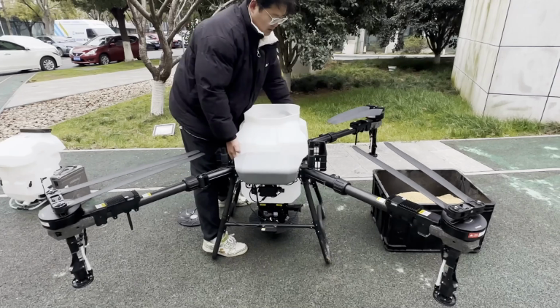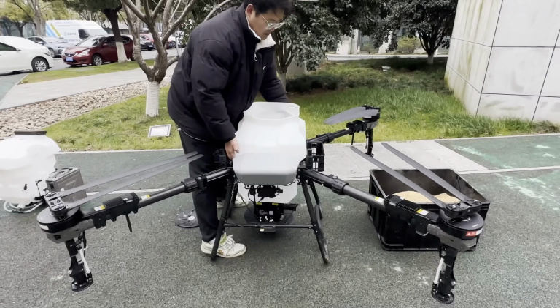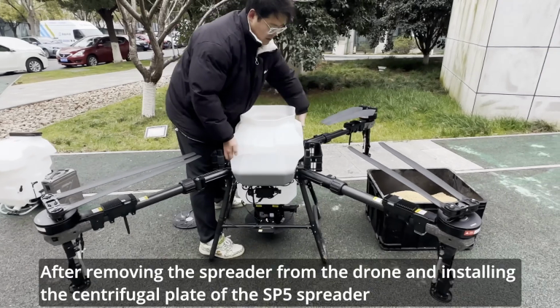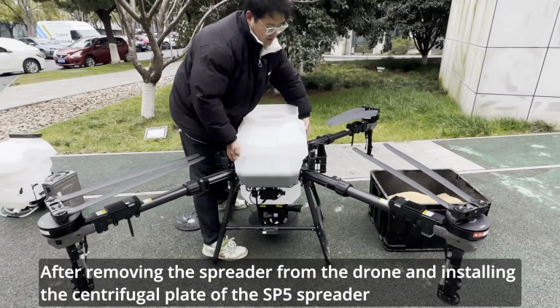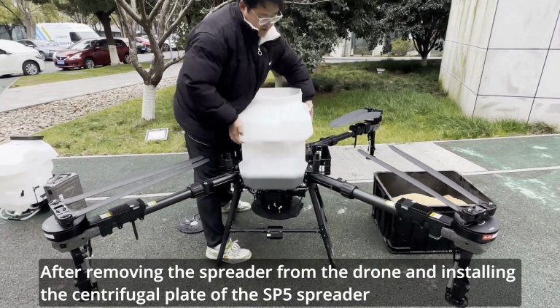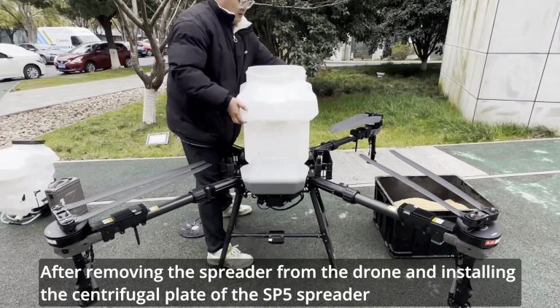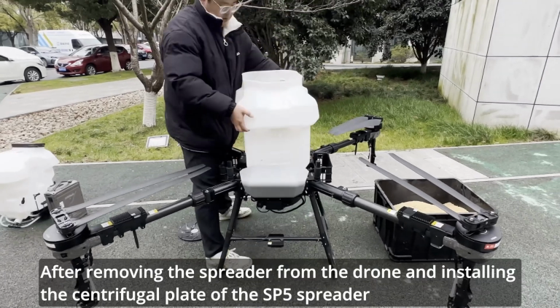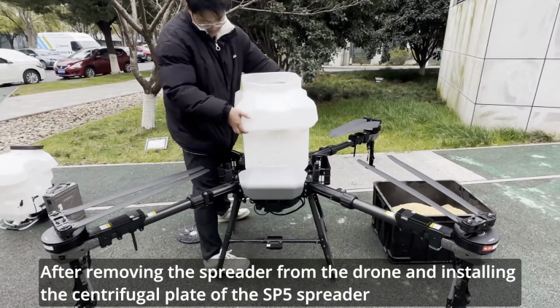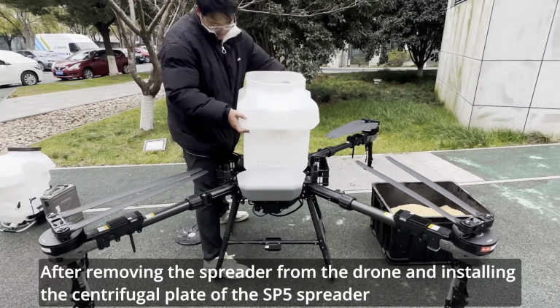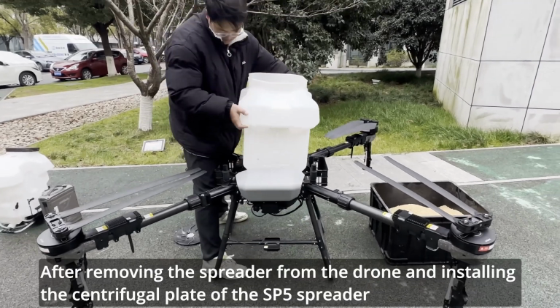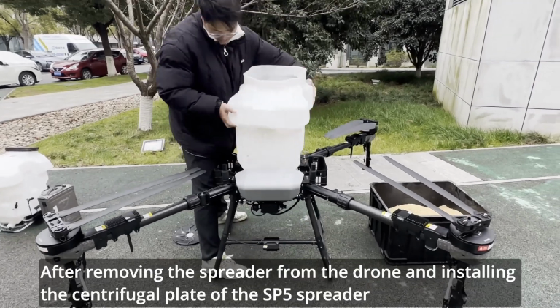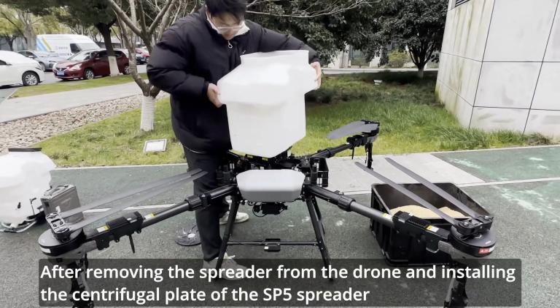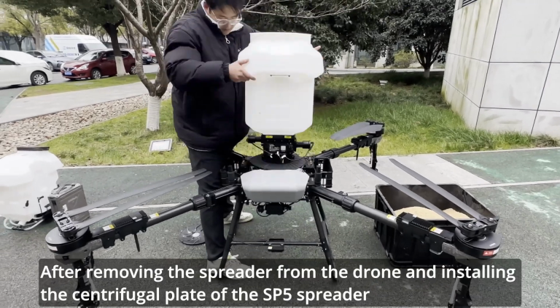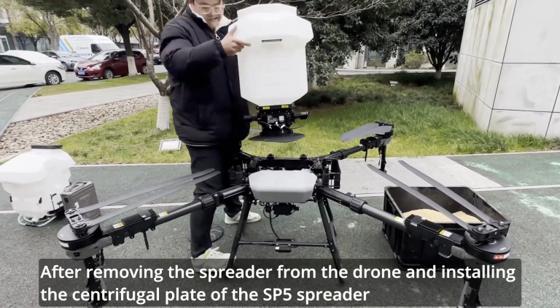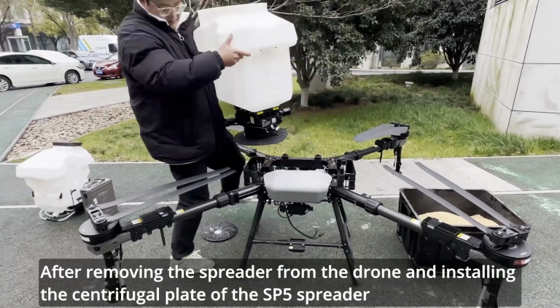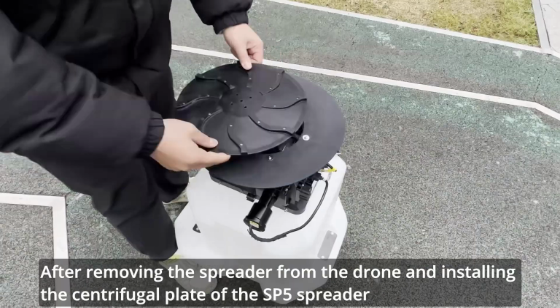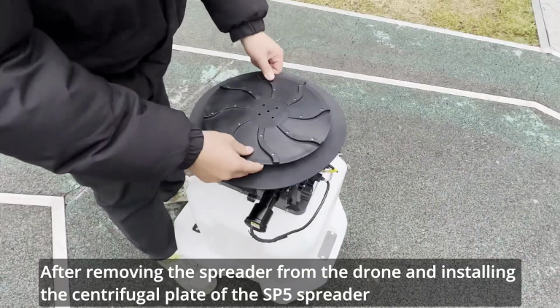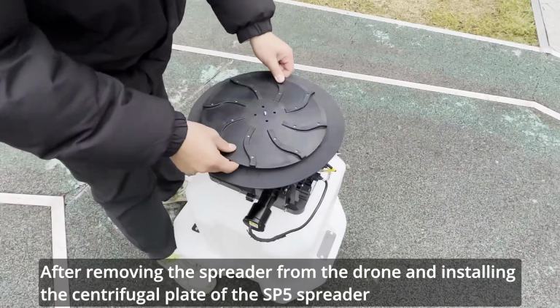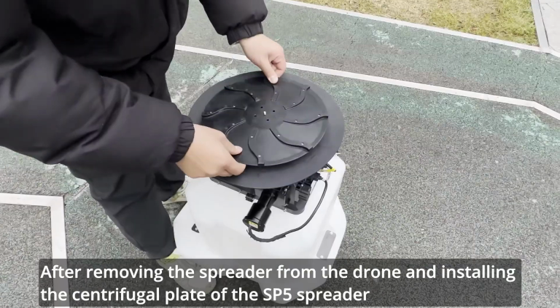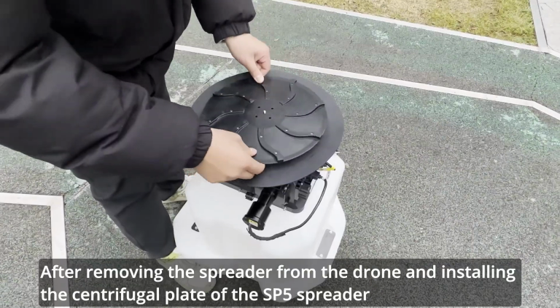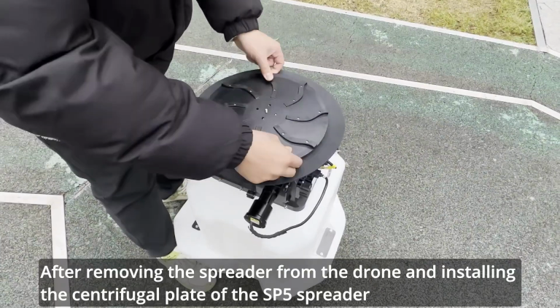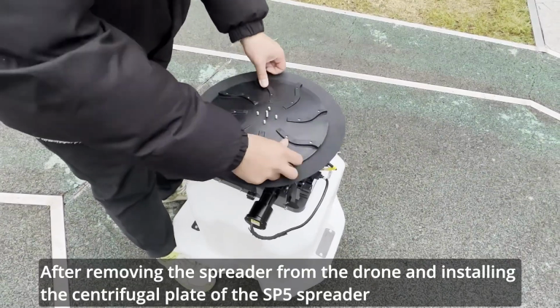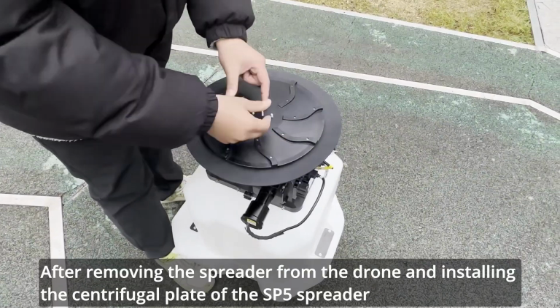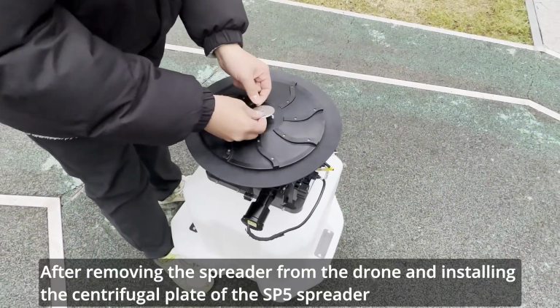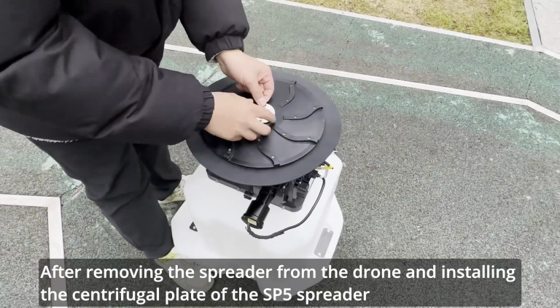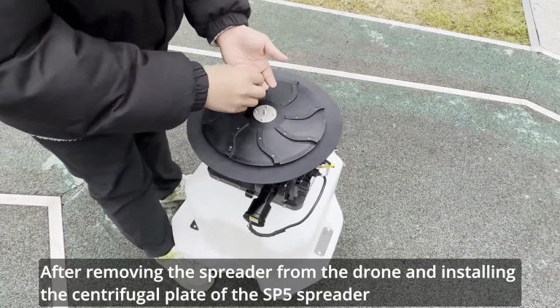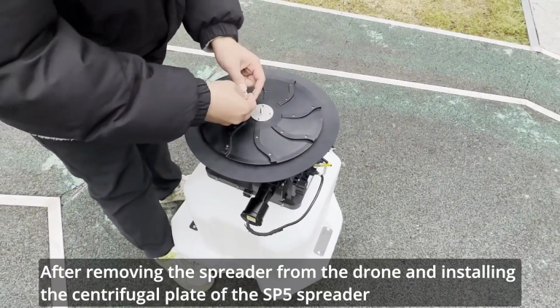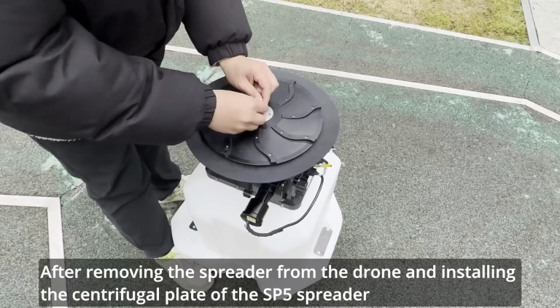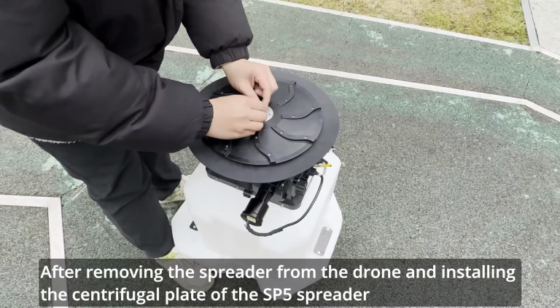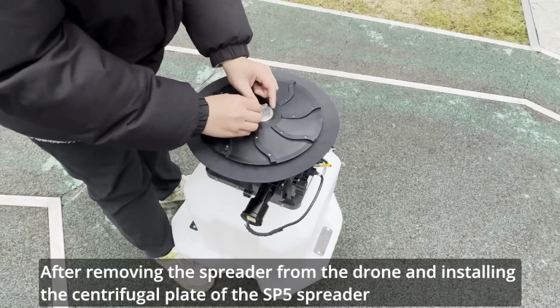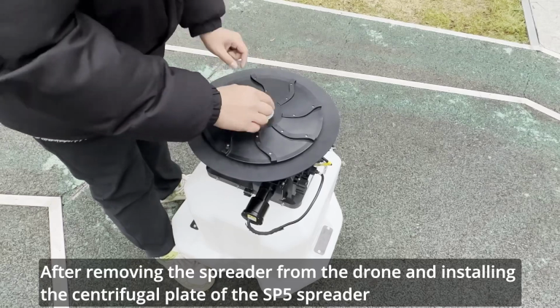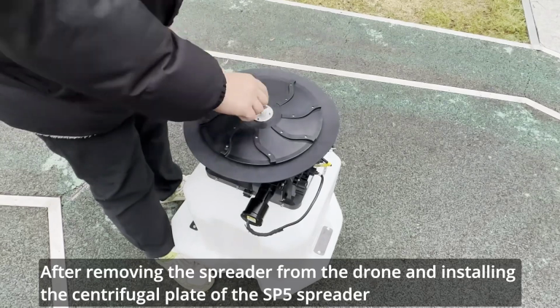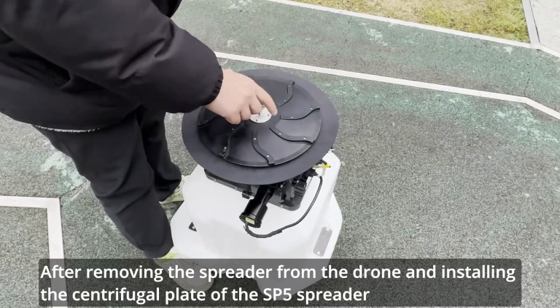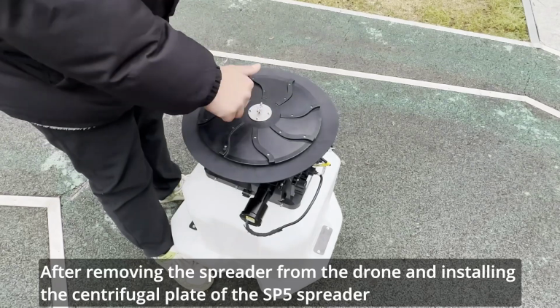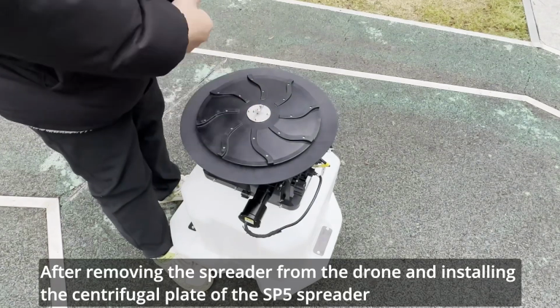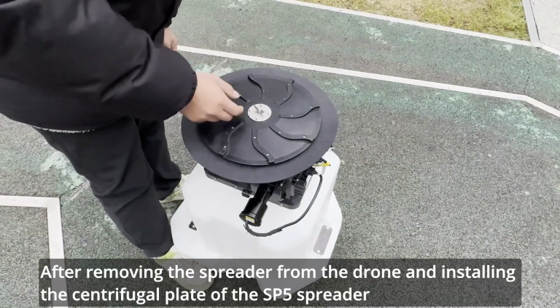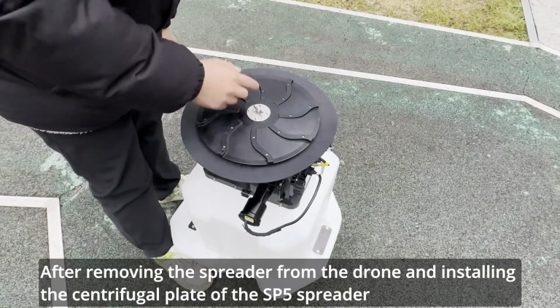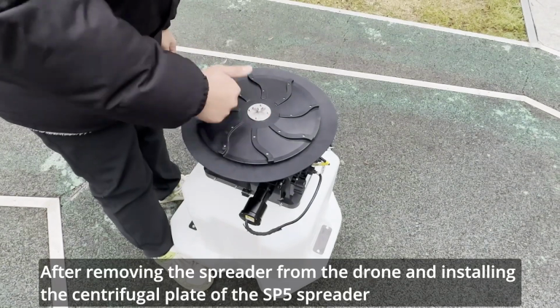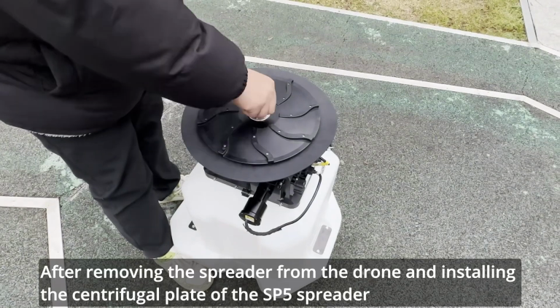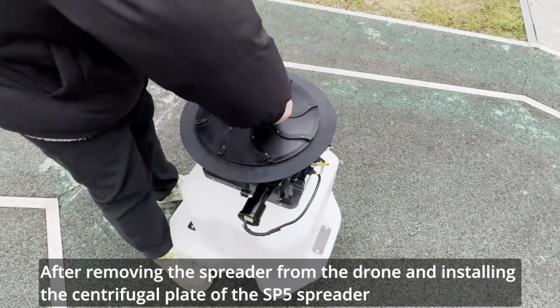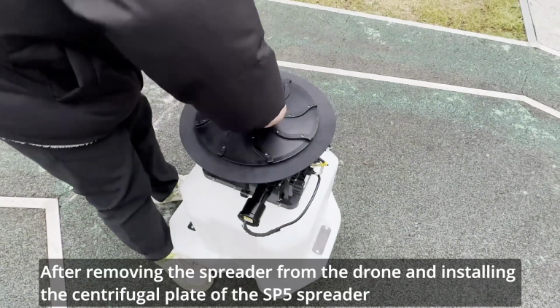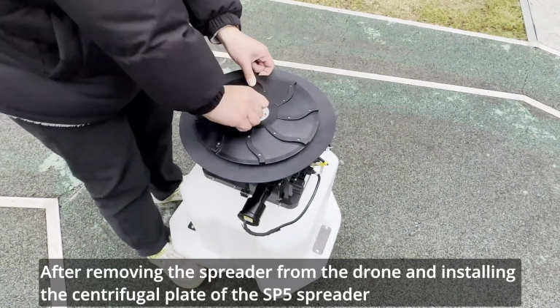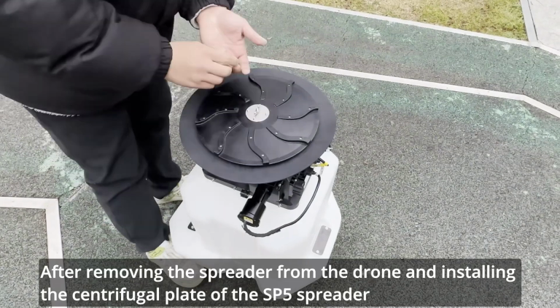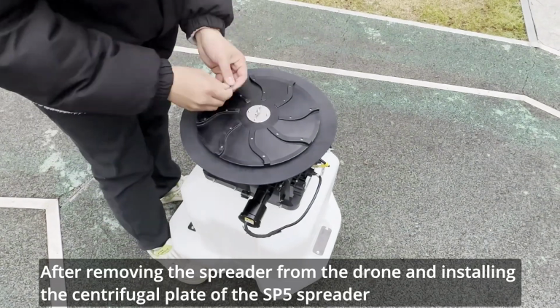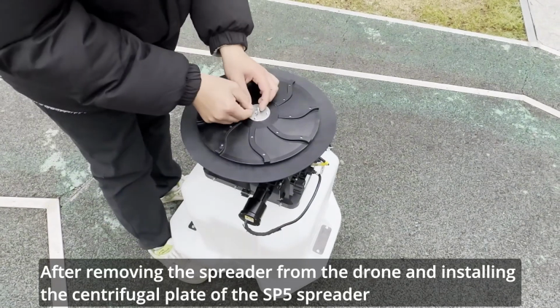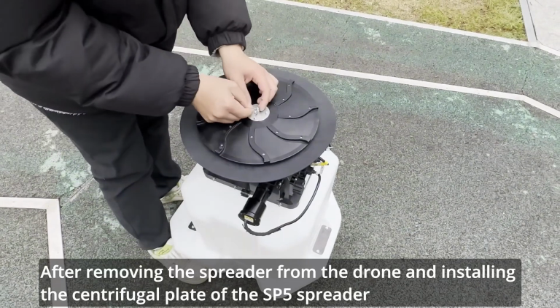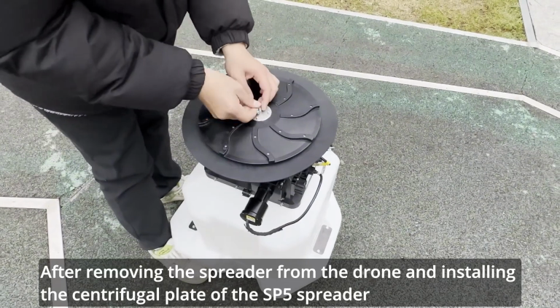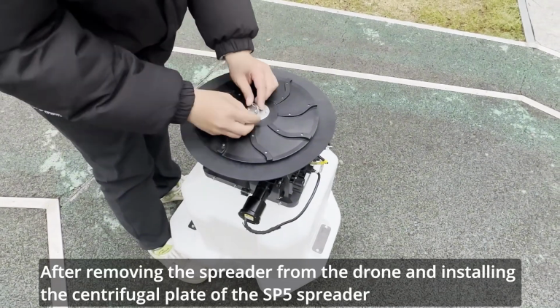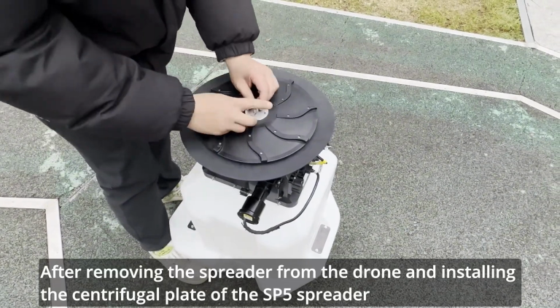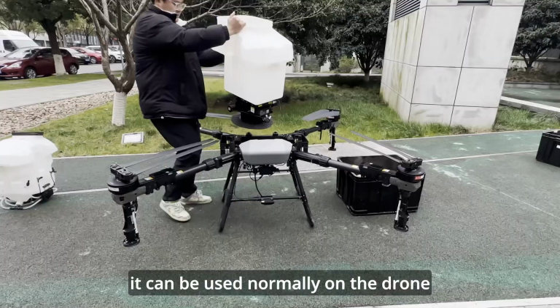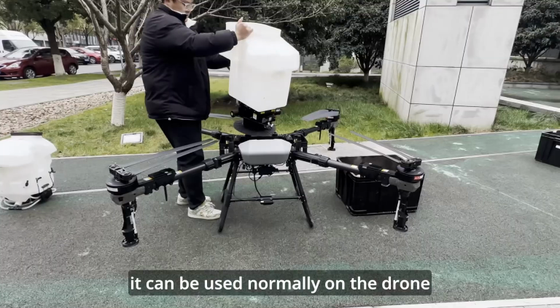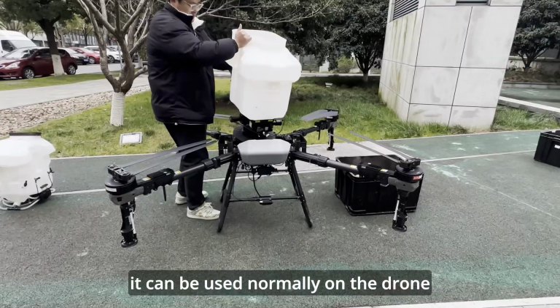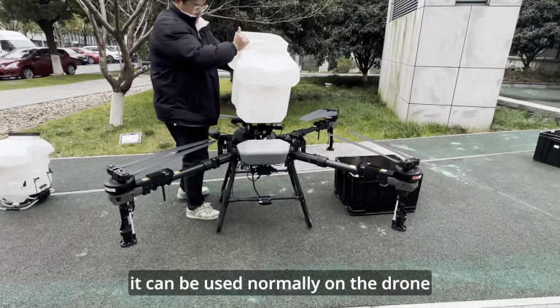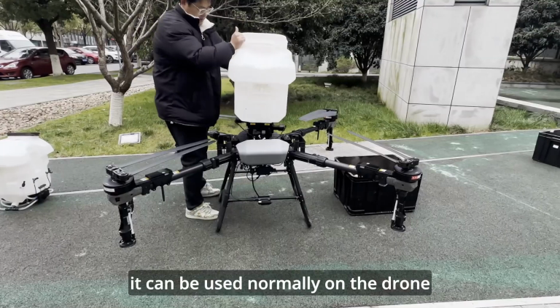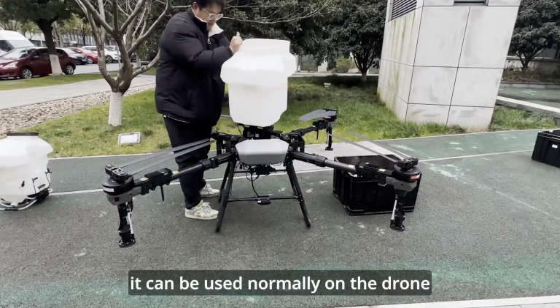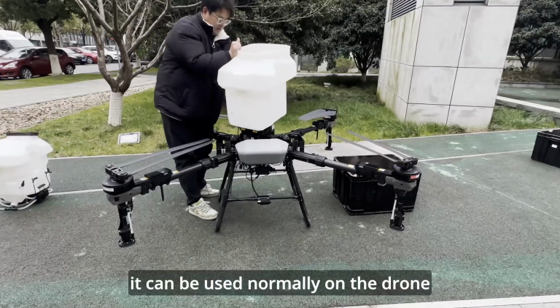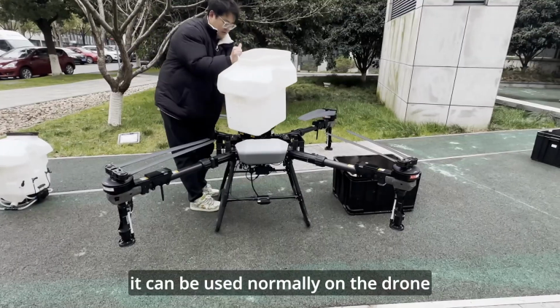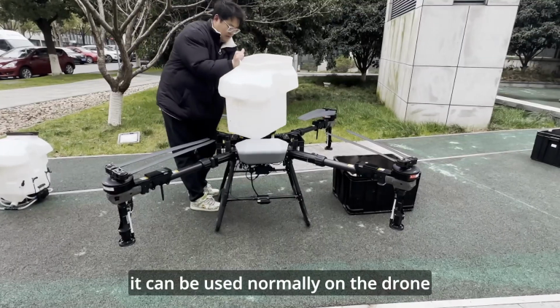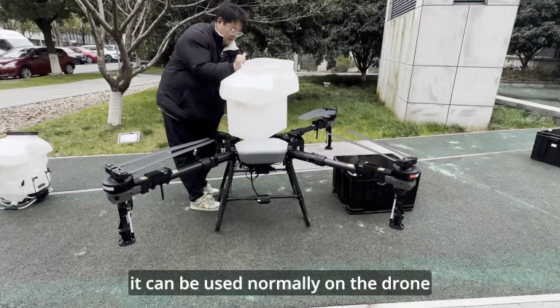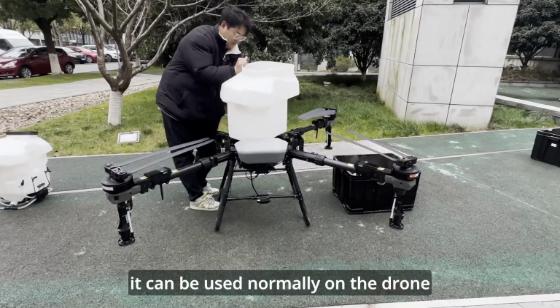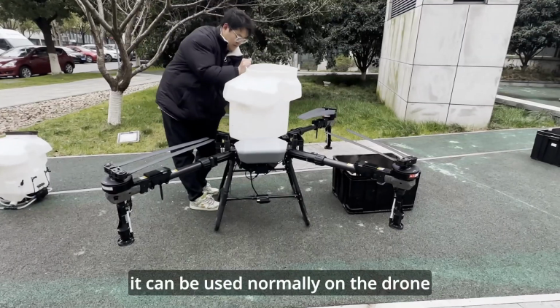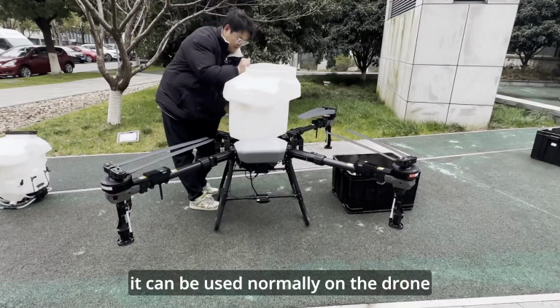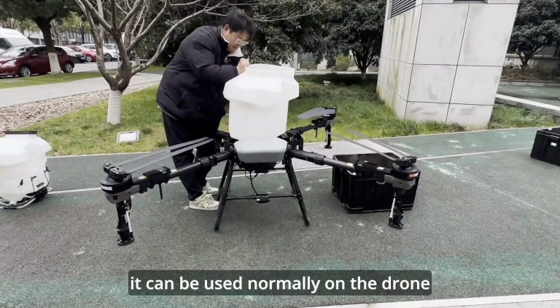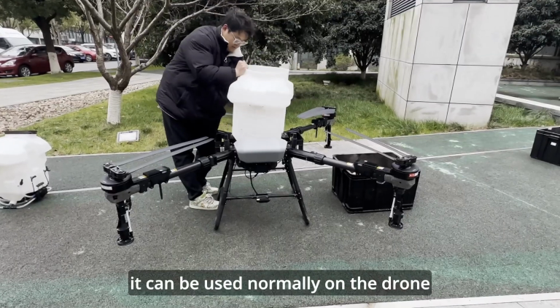After removing the spreader from the drone and installing the centrifugal plate of the SP5 spreader, it can be used normally on the drone.